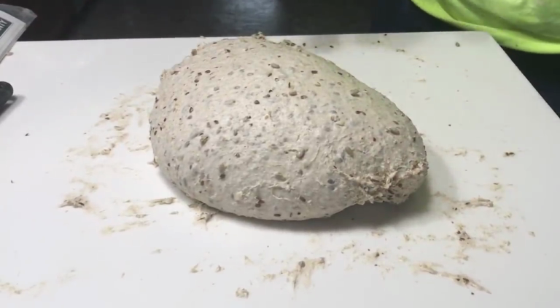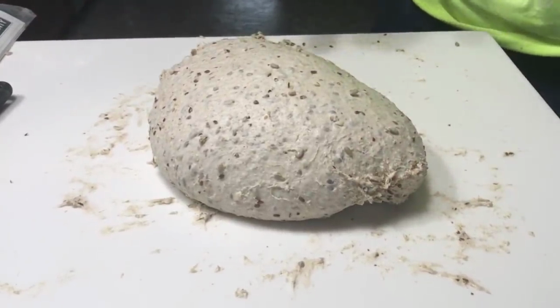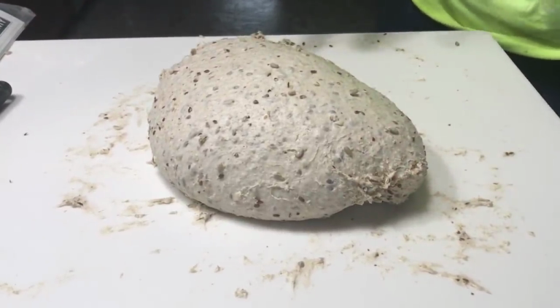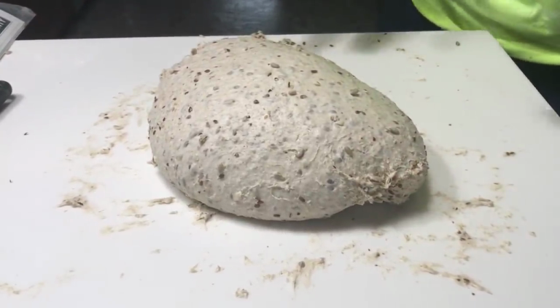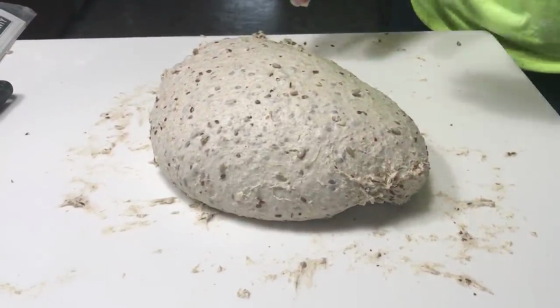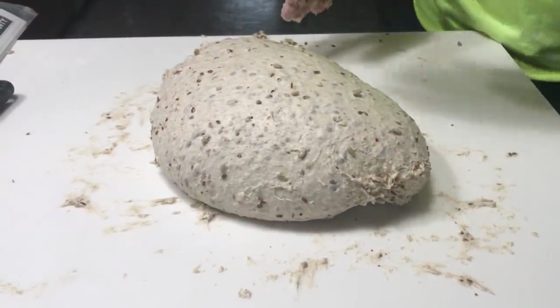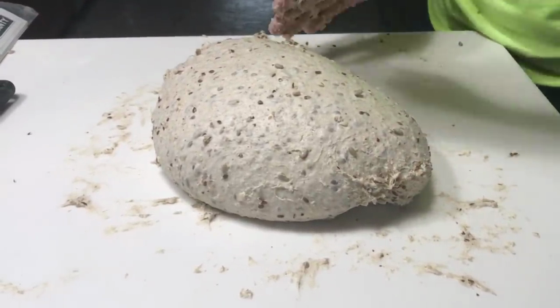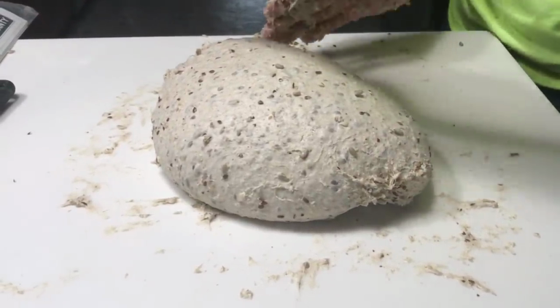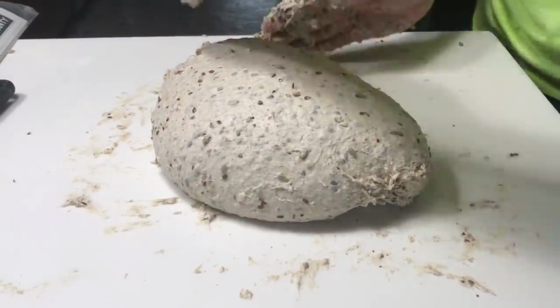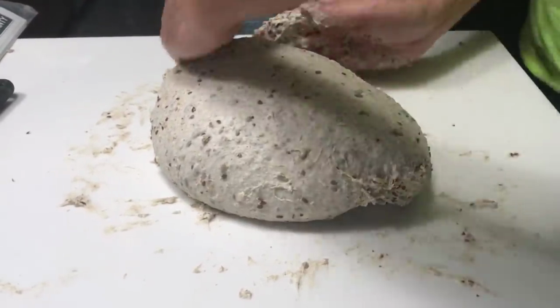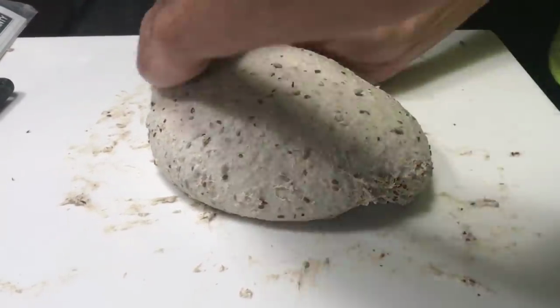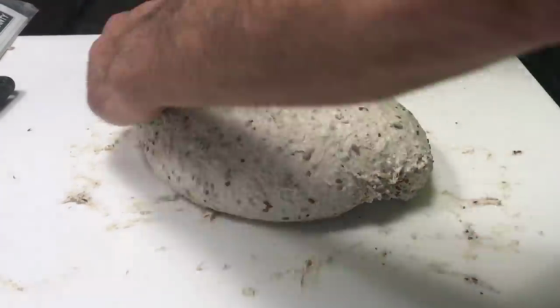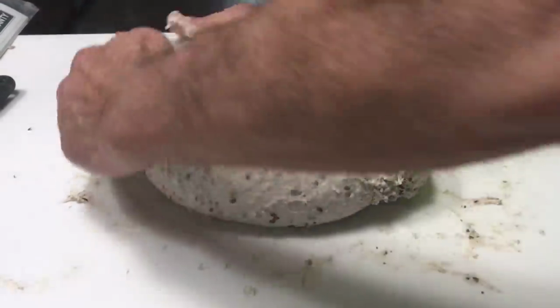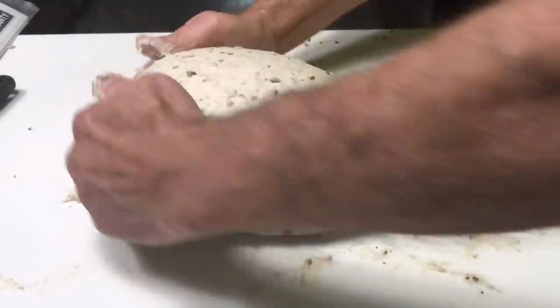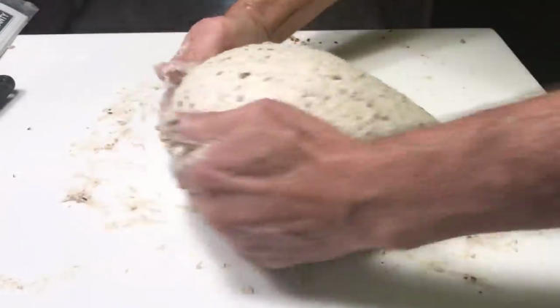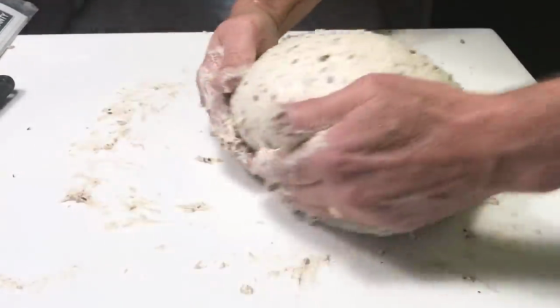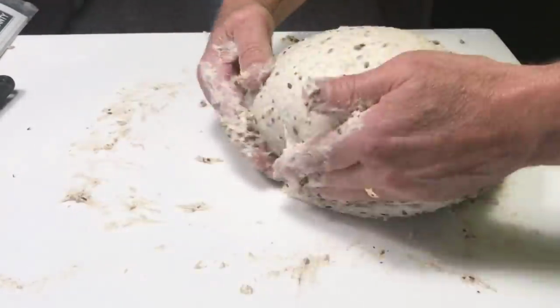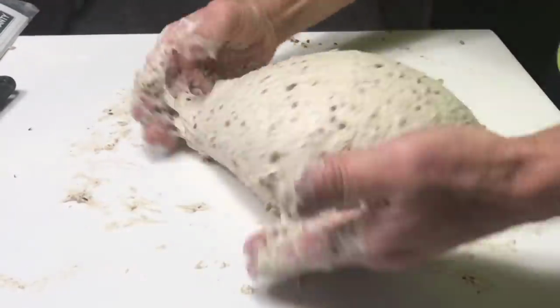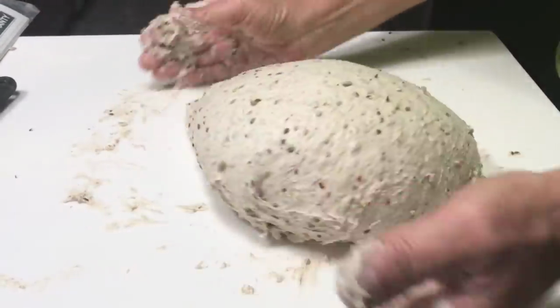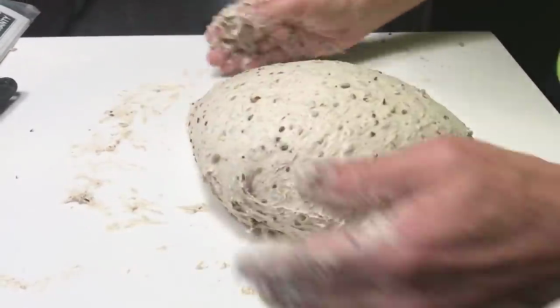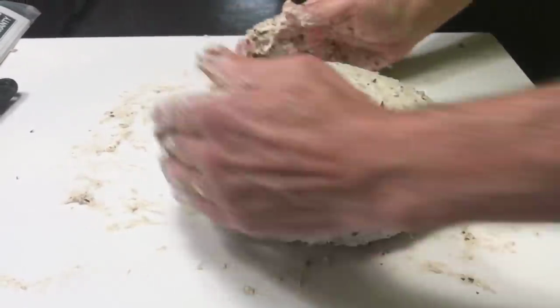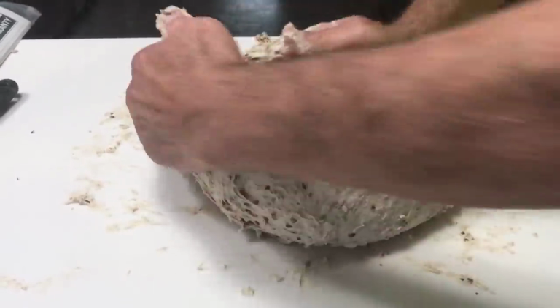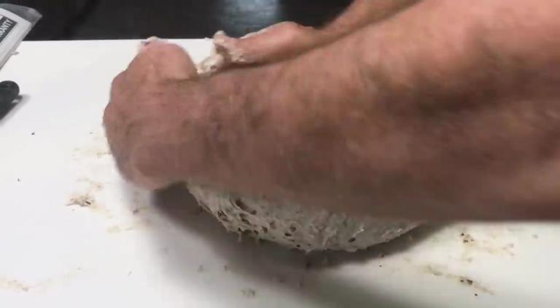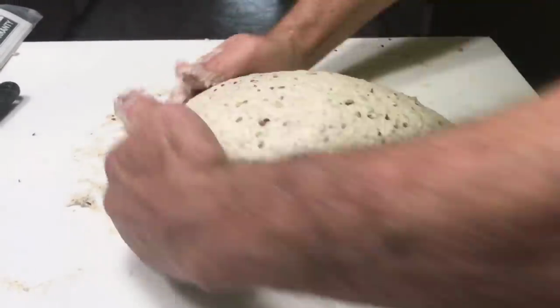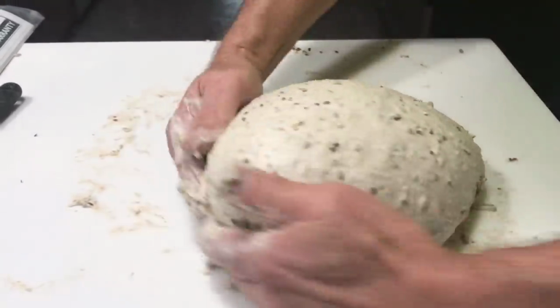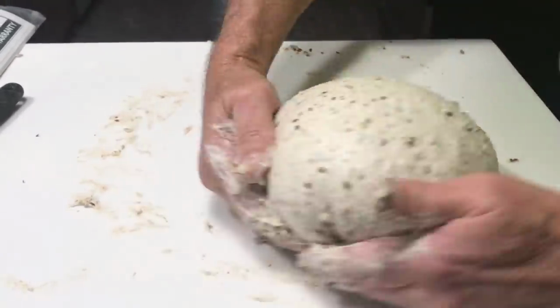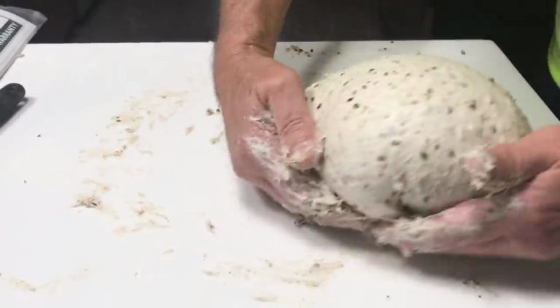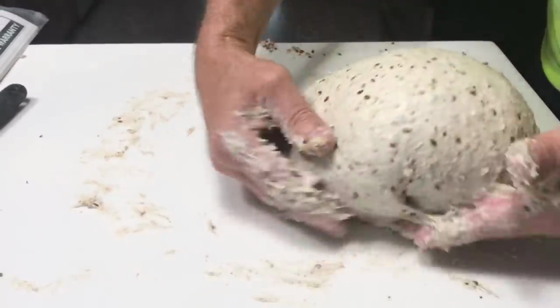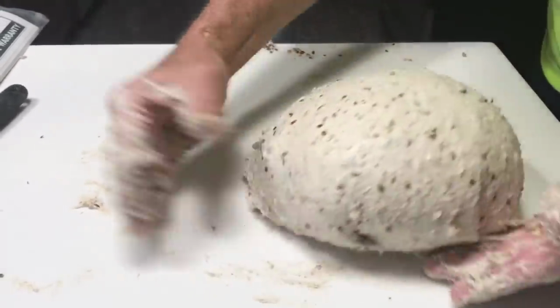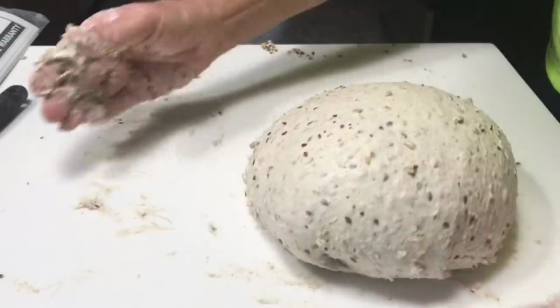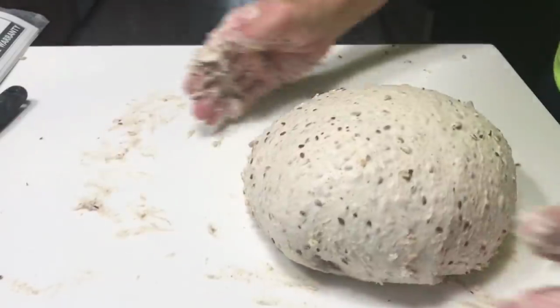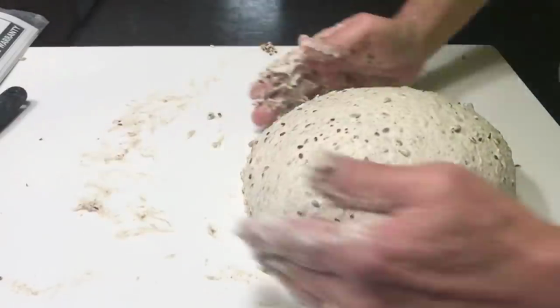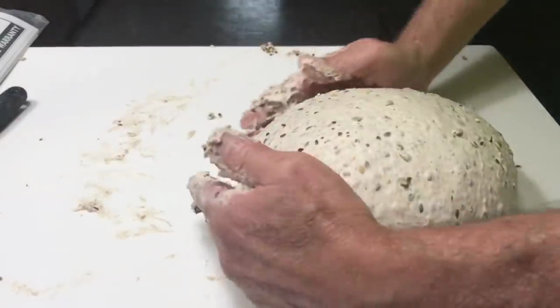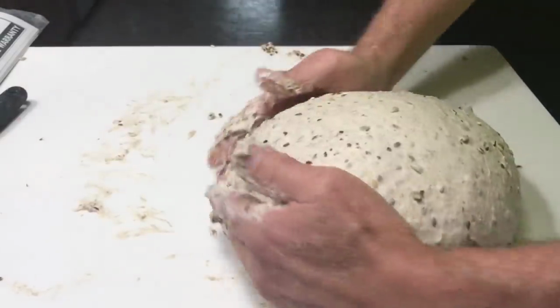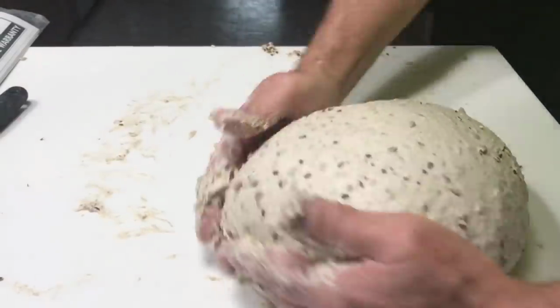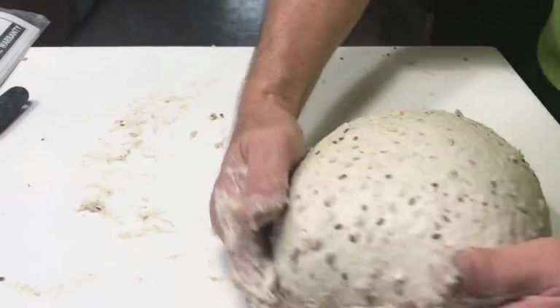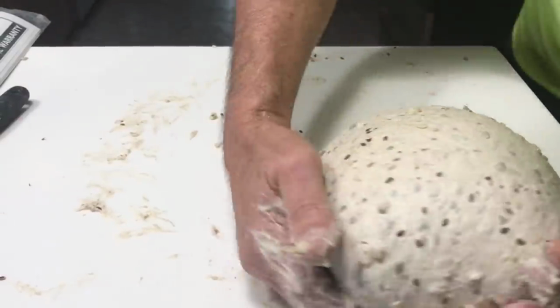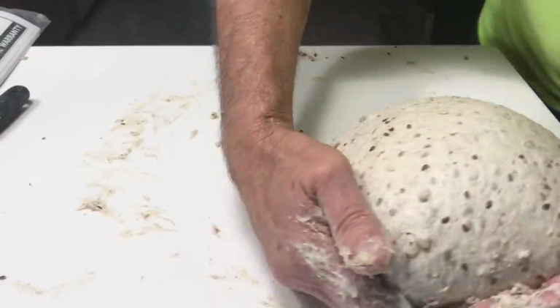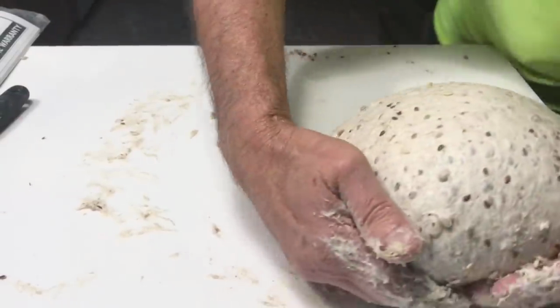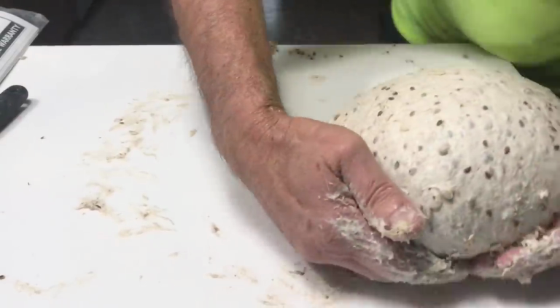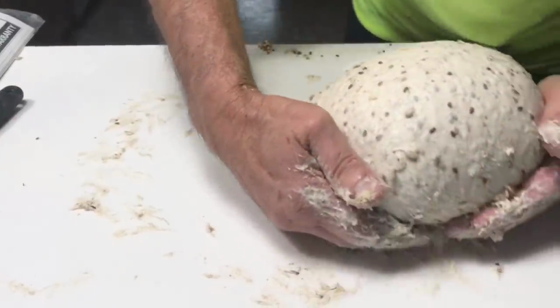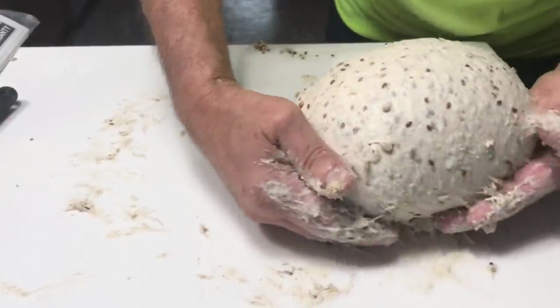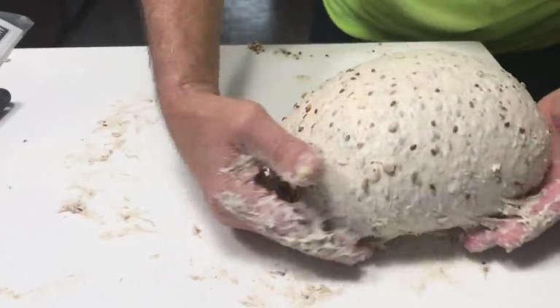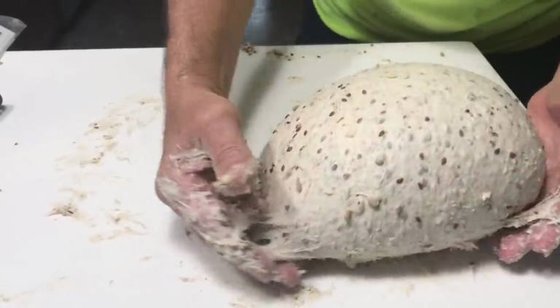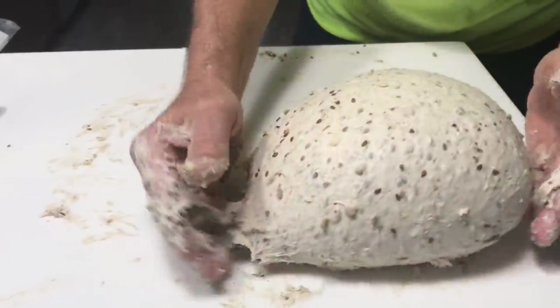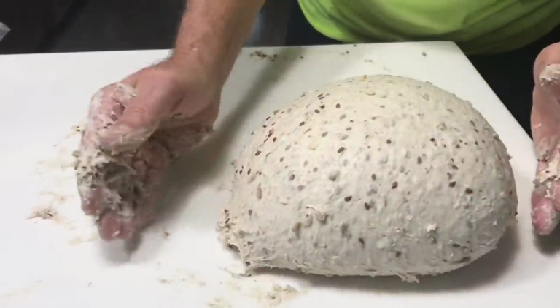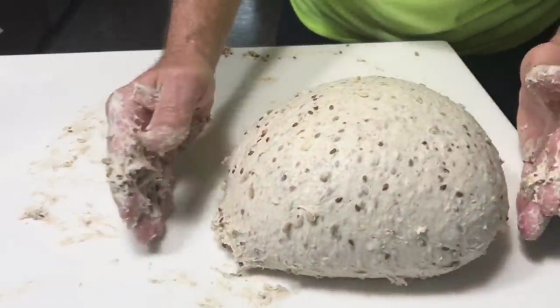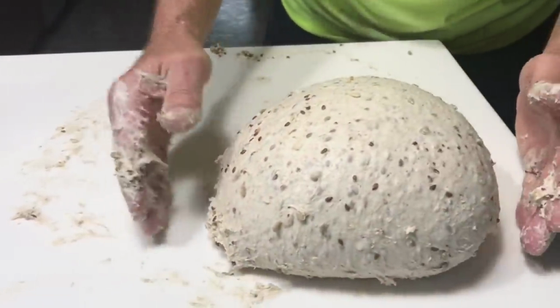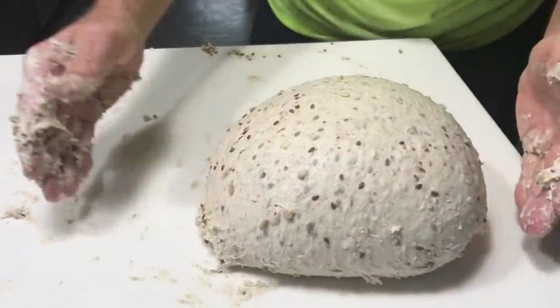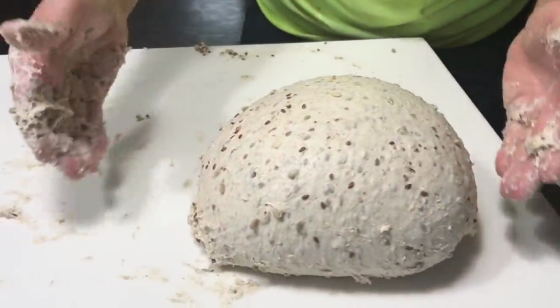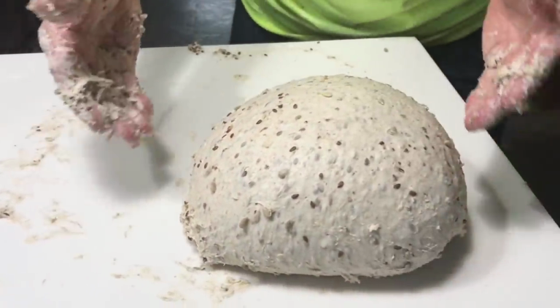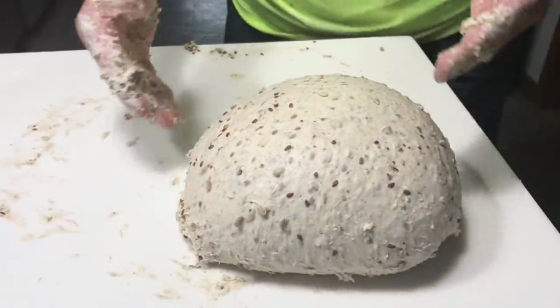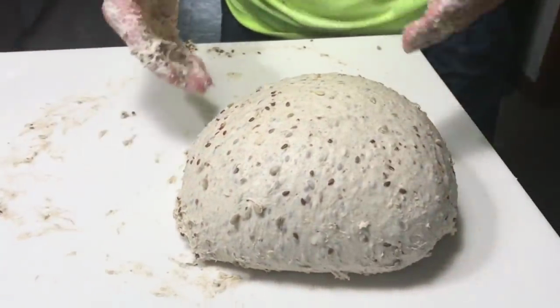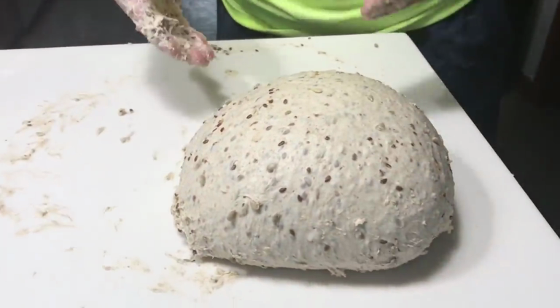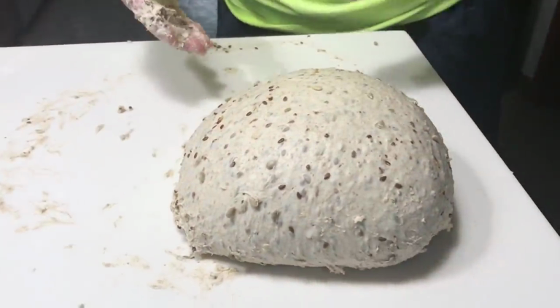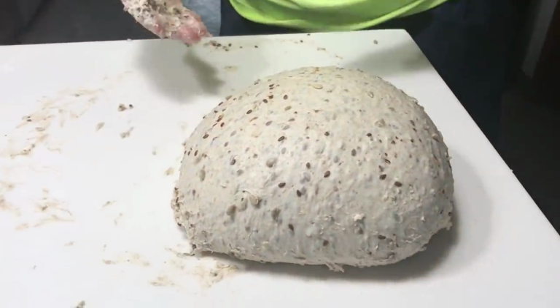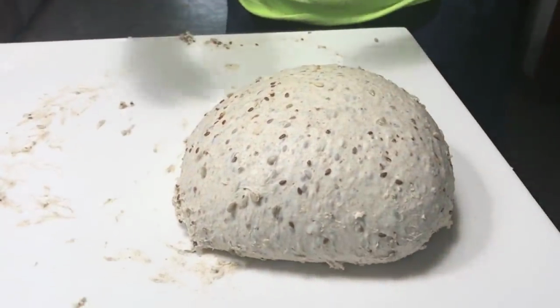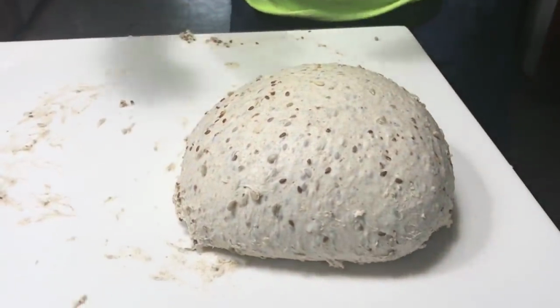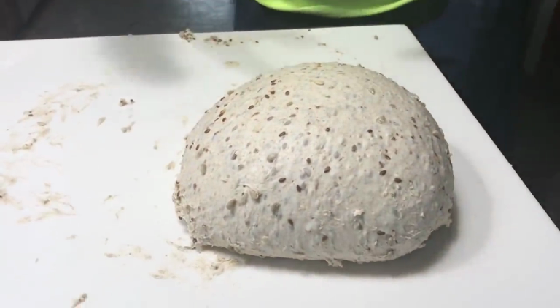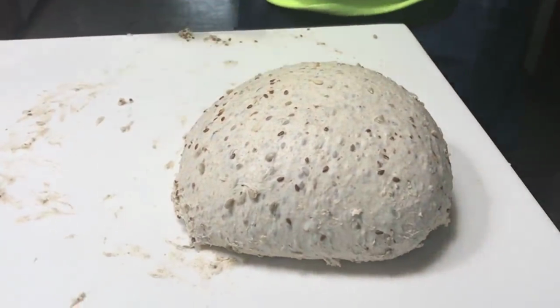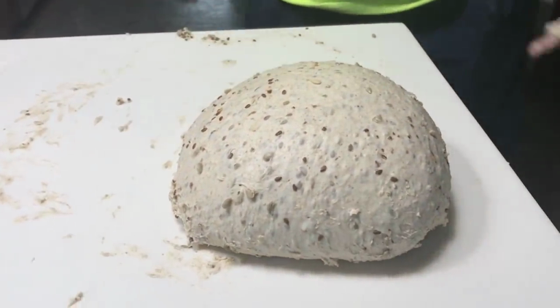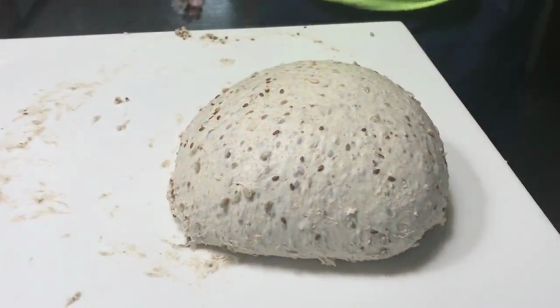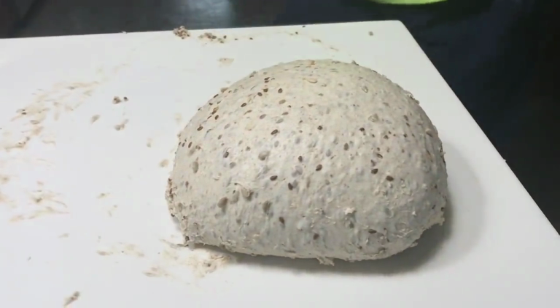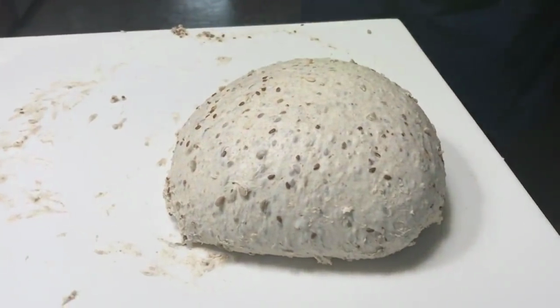We'll see what it turns out to be. But right now I'm once again optimistic.